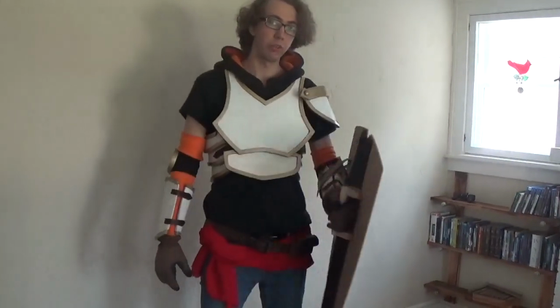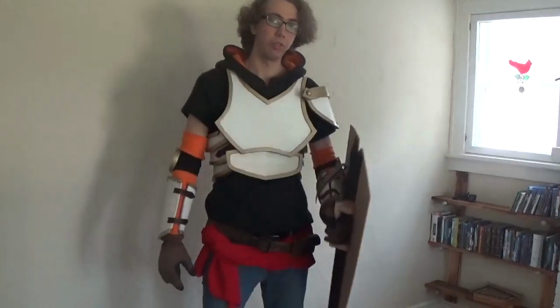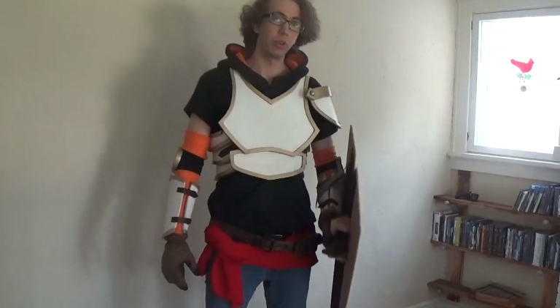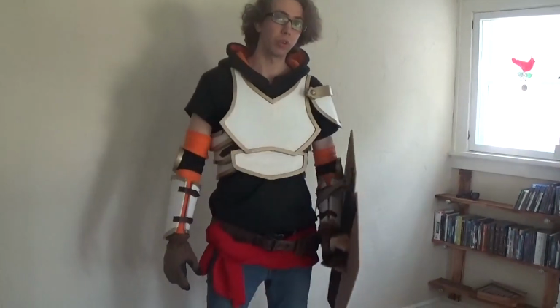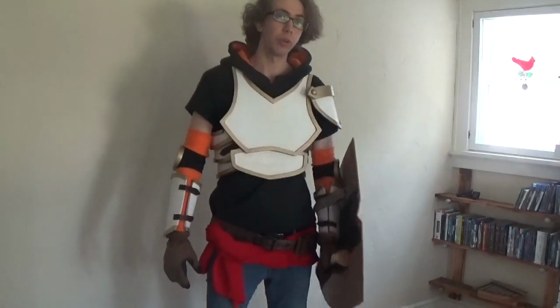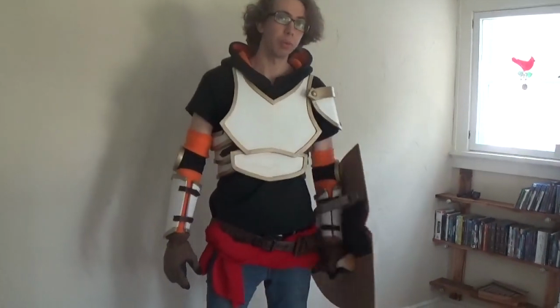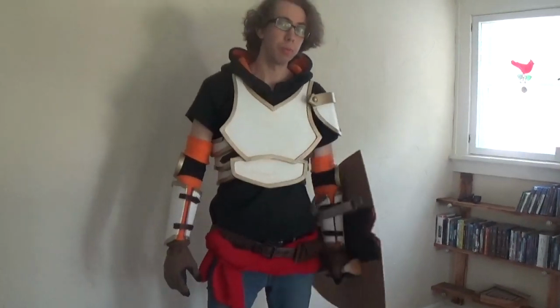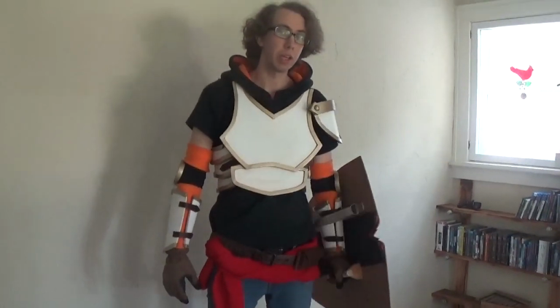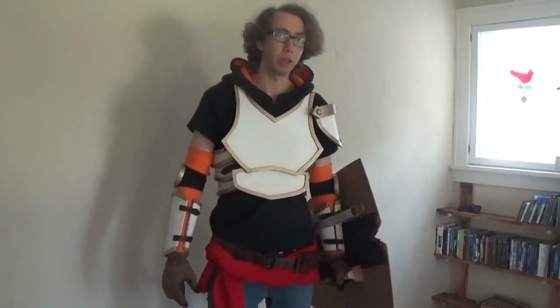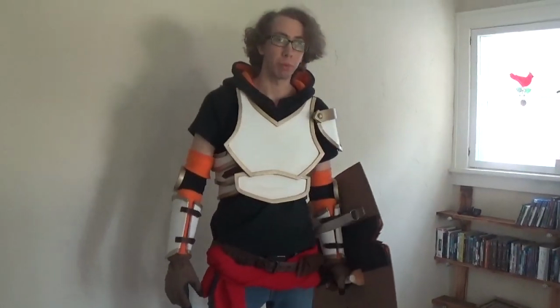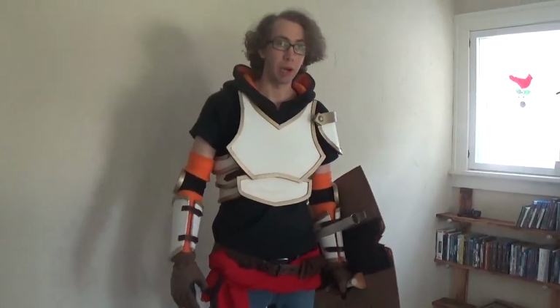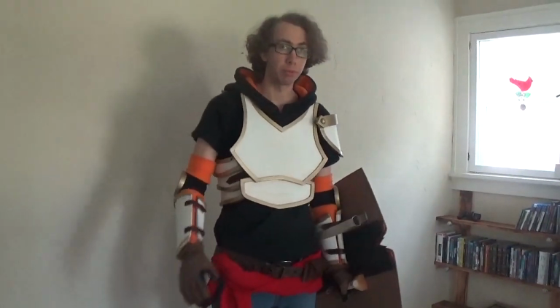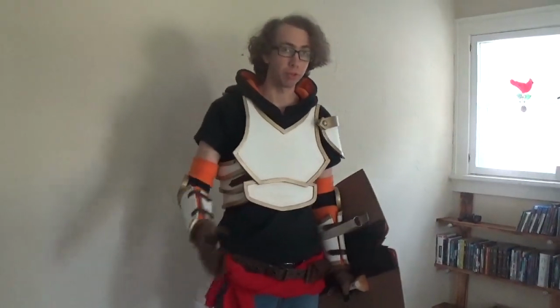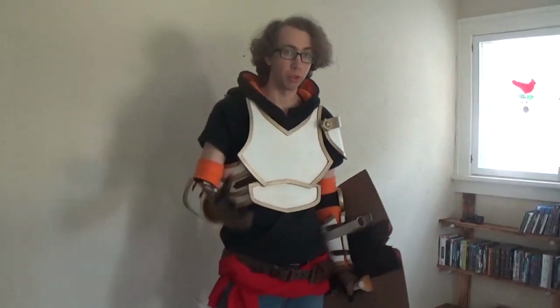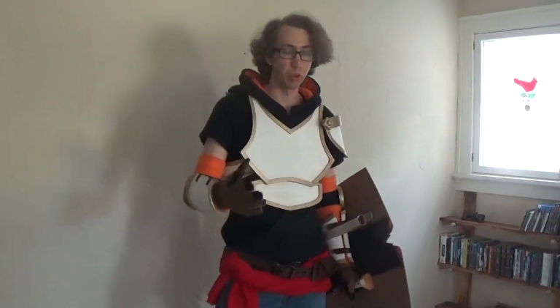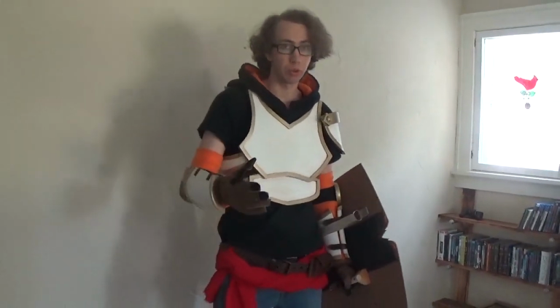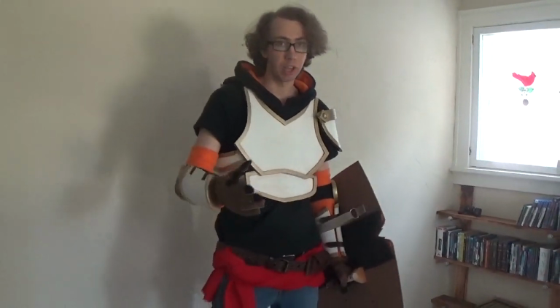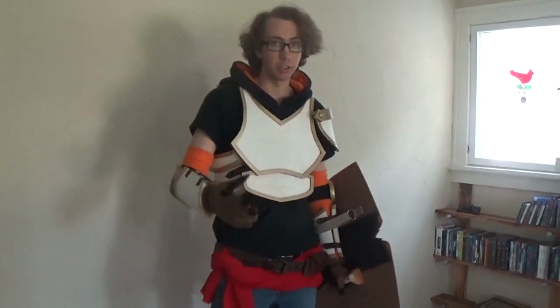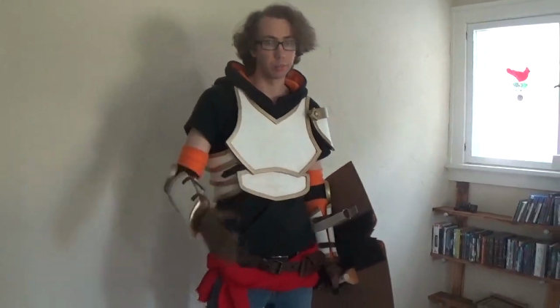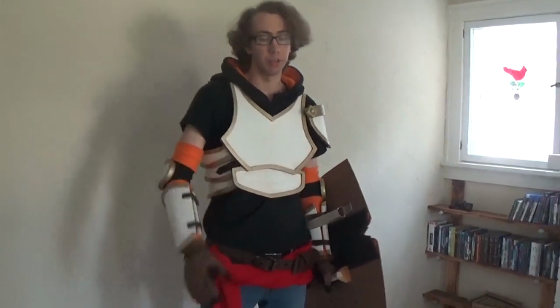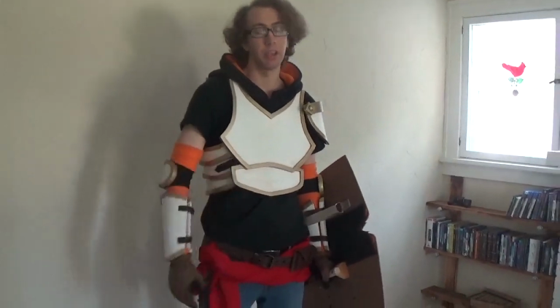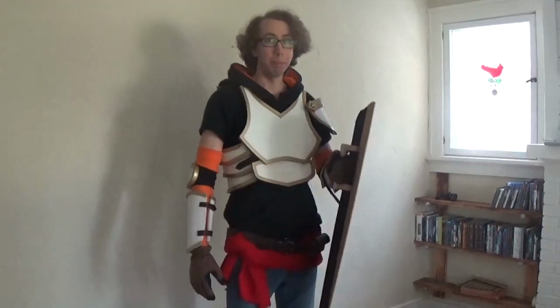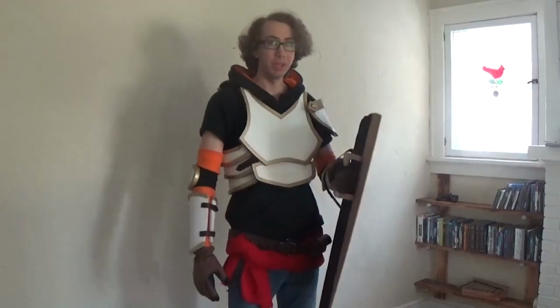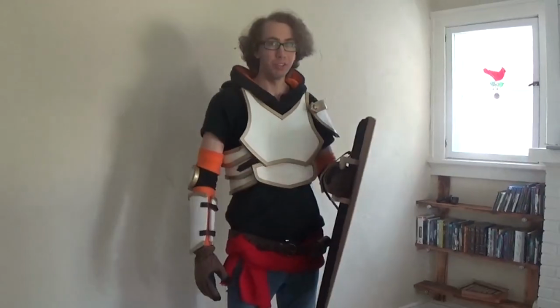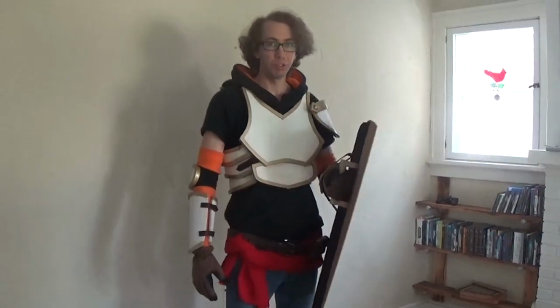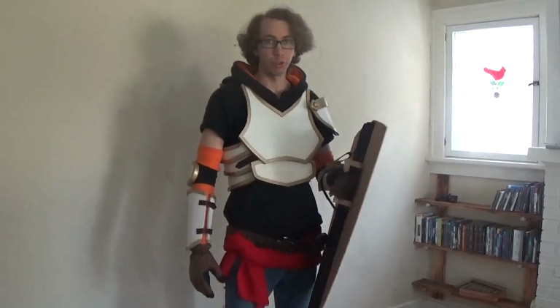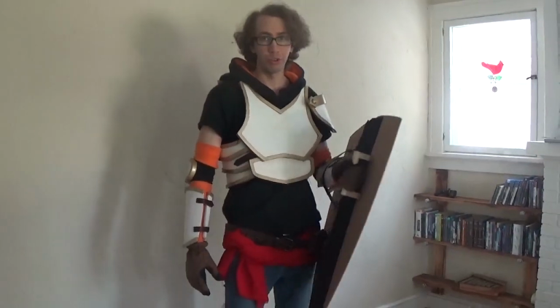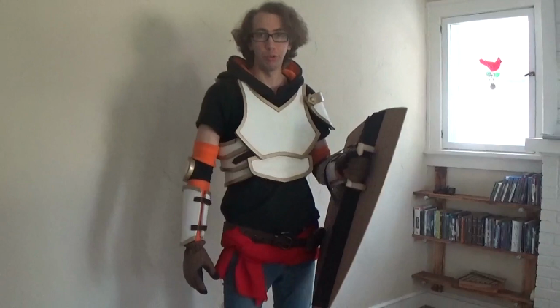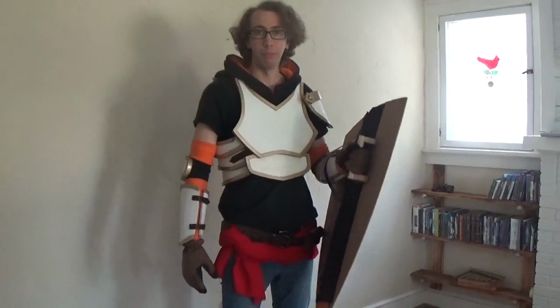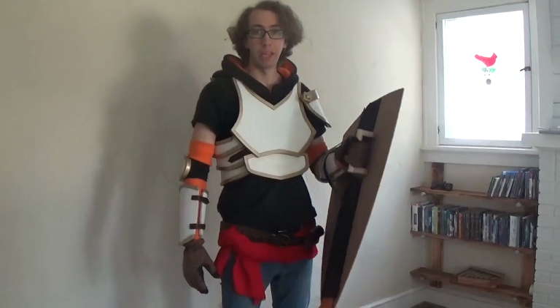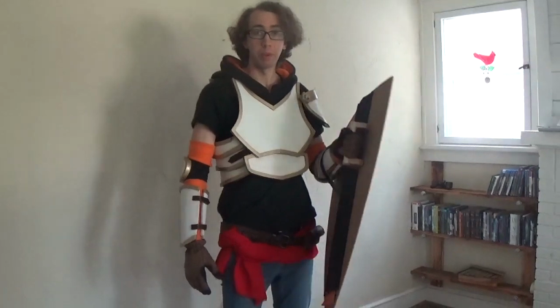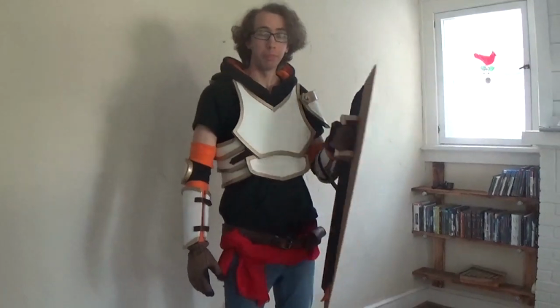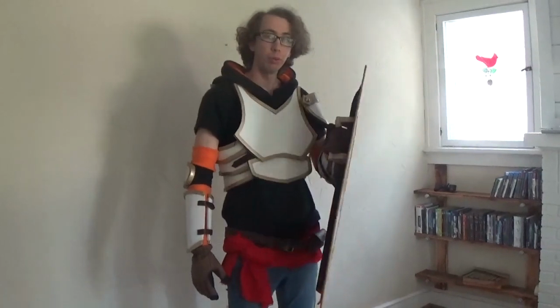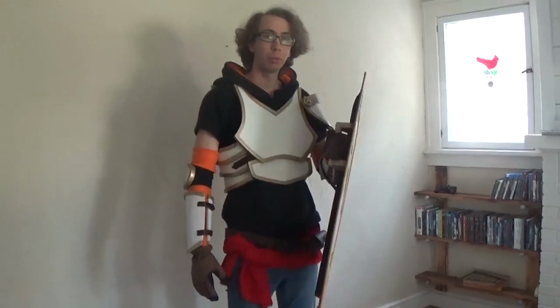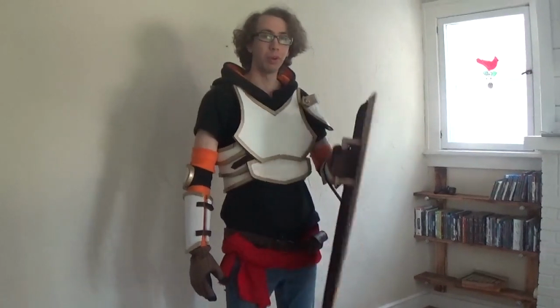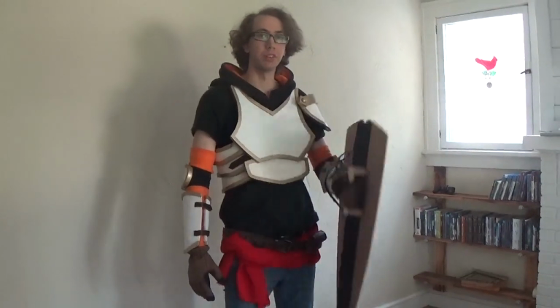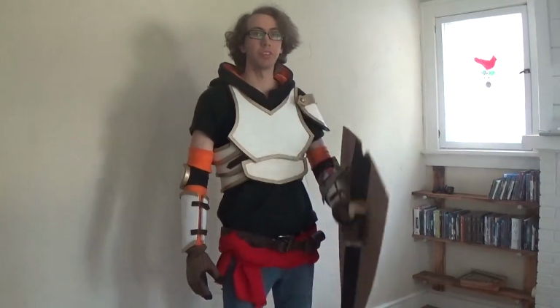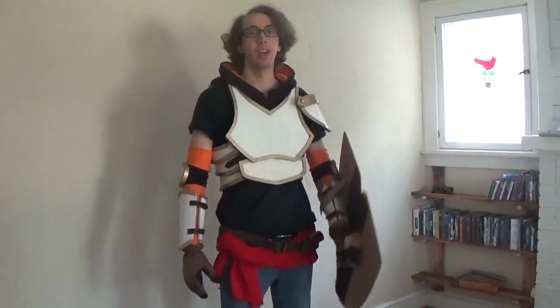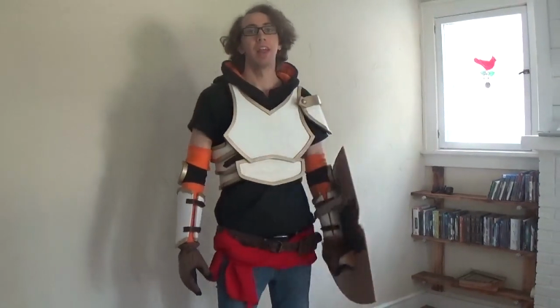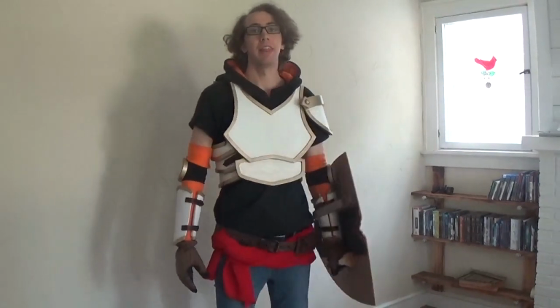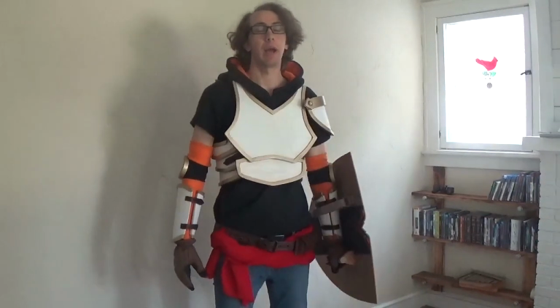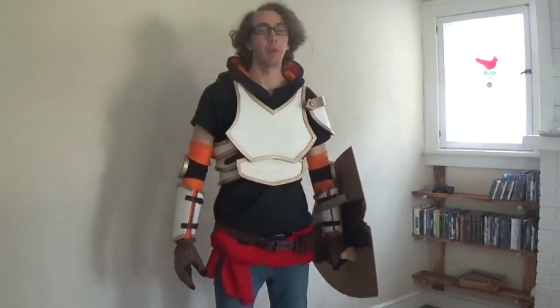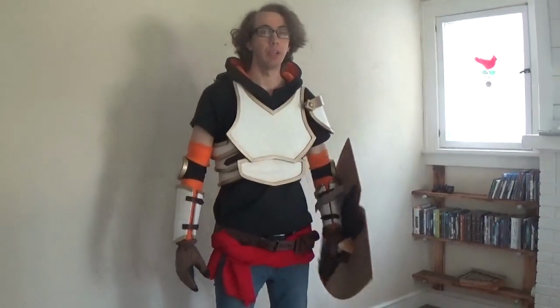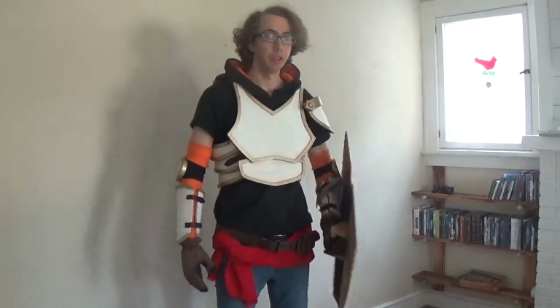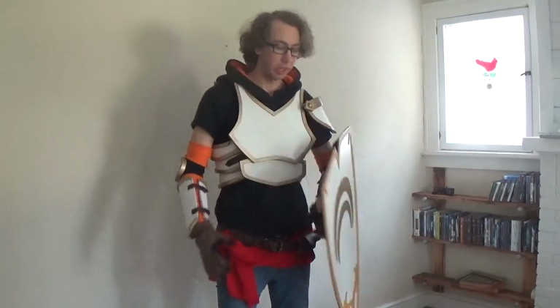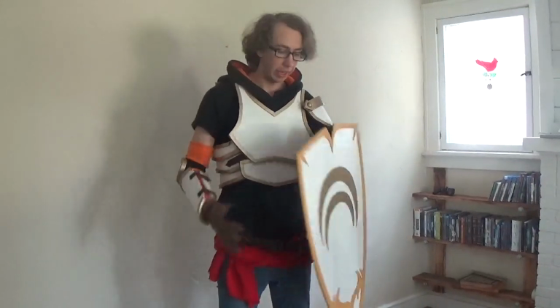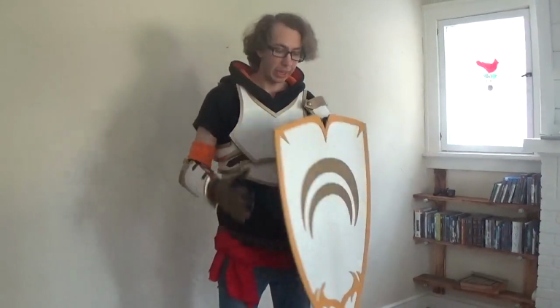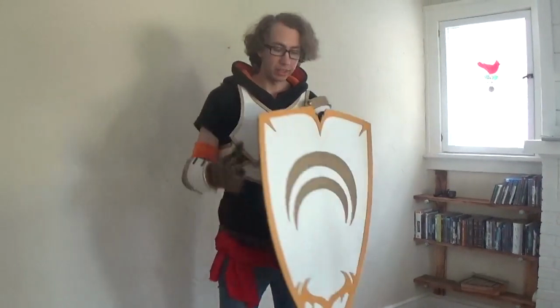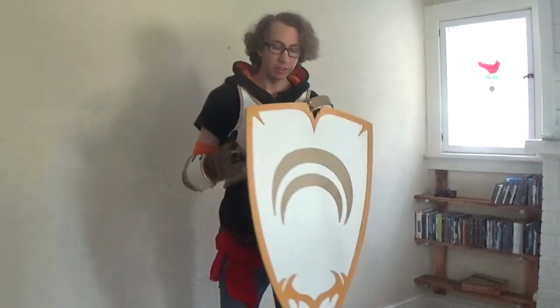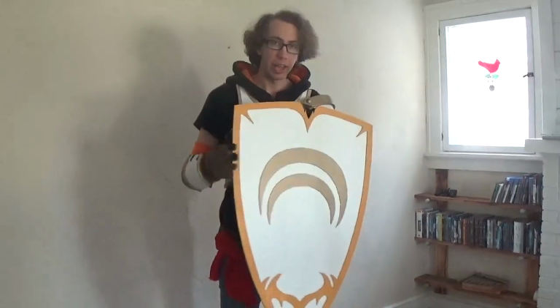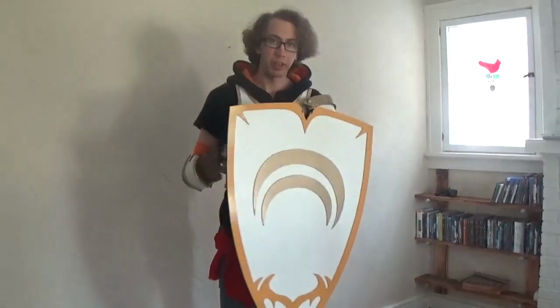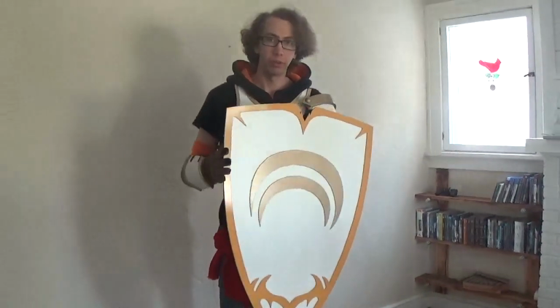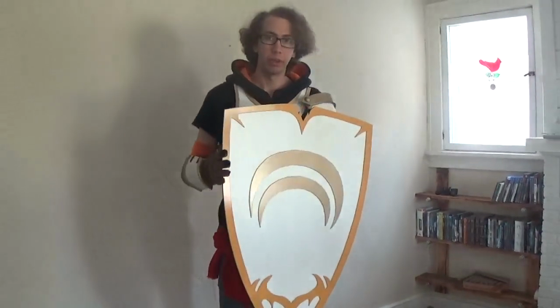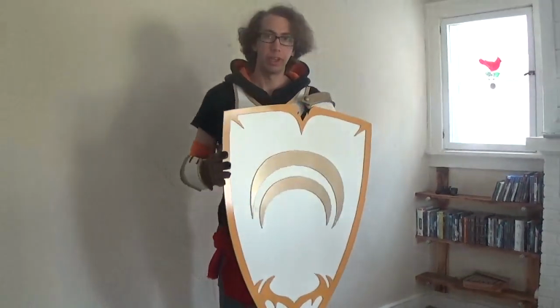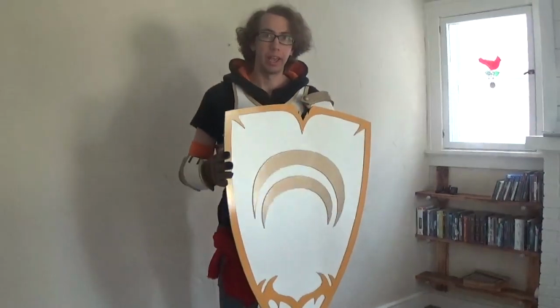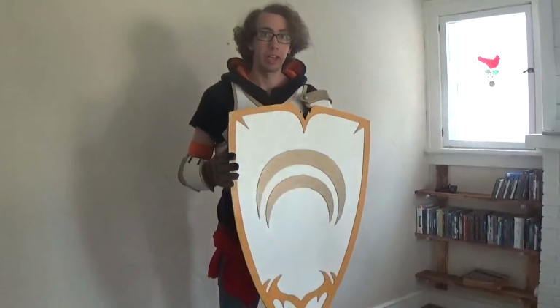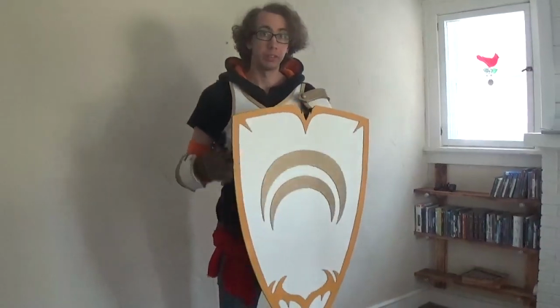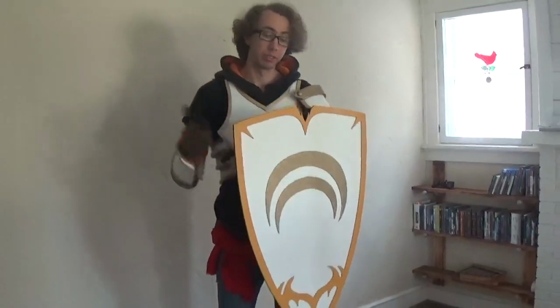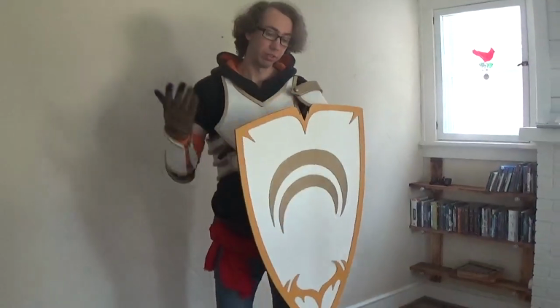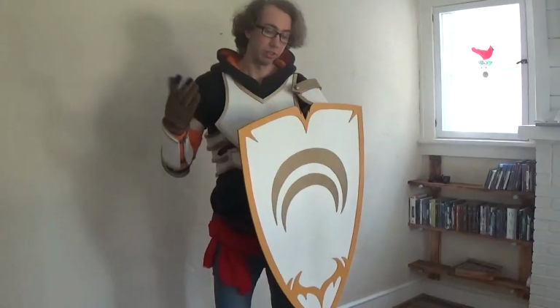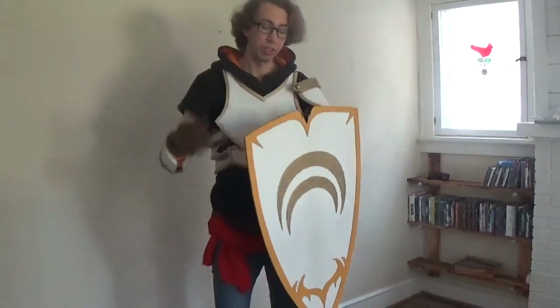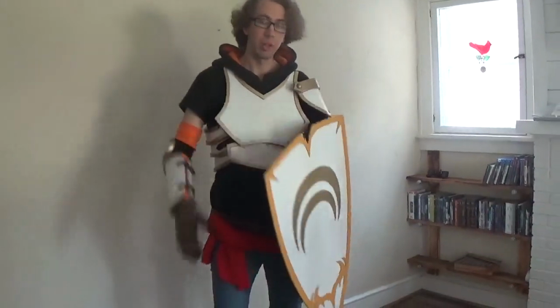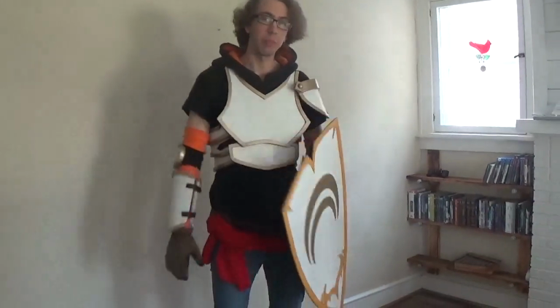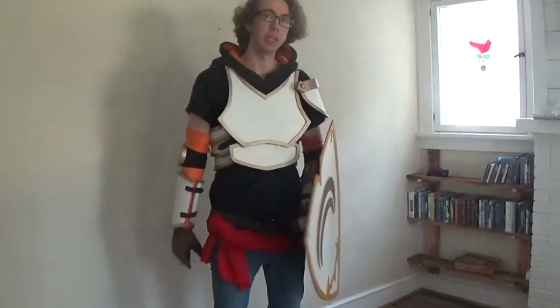Inkscape is a great tool. If you're going to be making props for your own cosplay, be sure to make blueprints. That way you get as accurate as you can be.